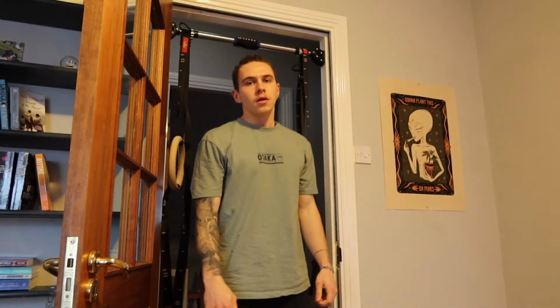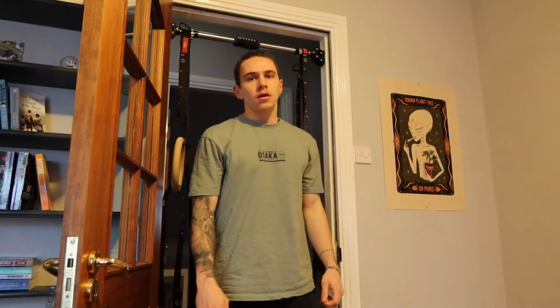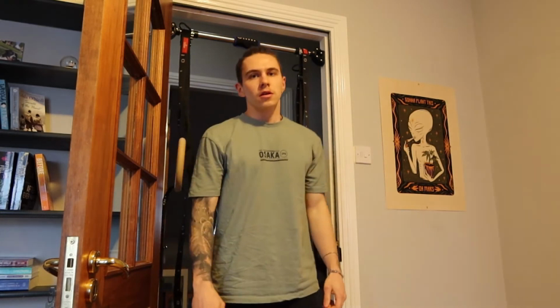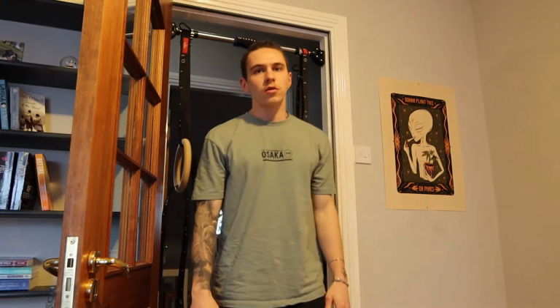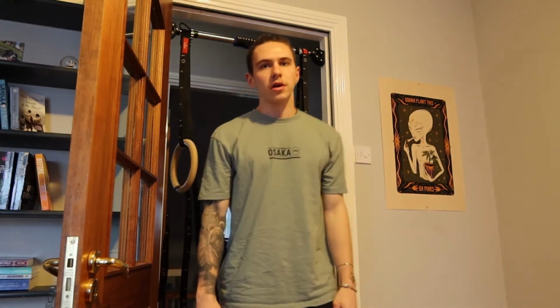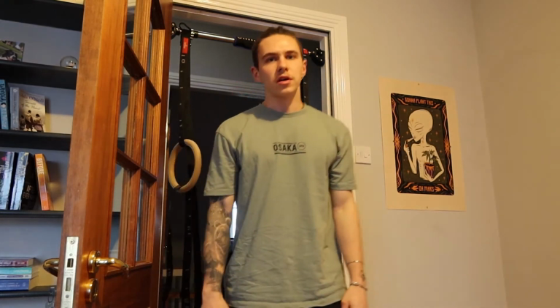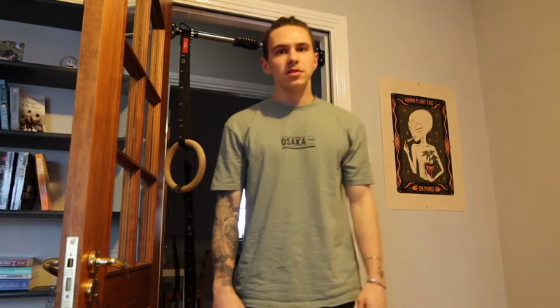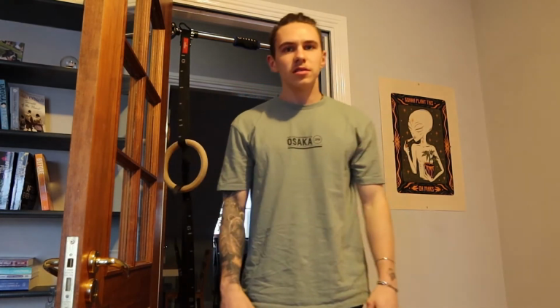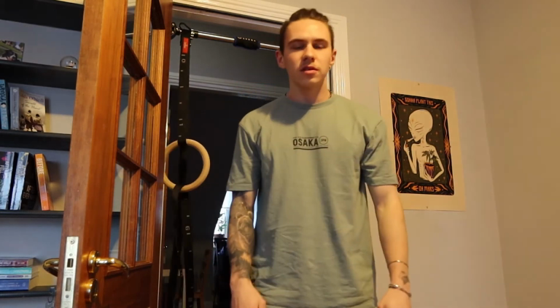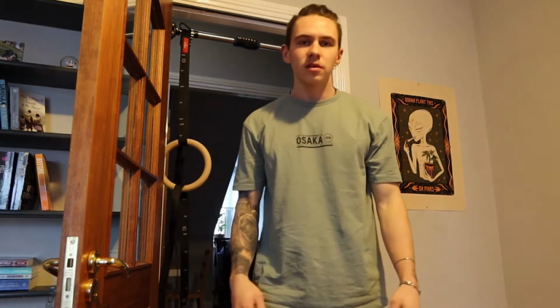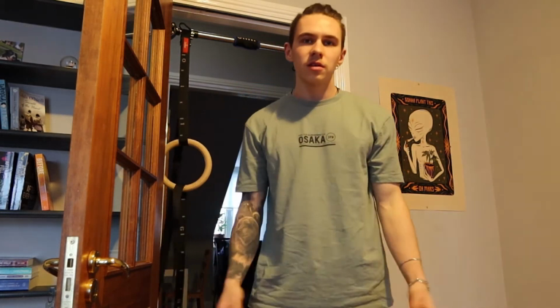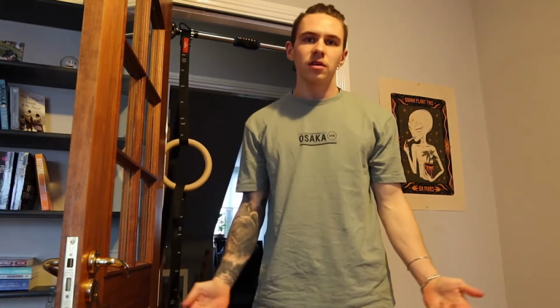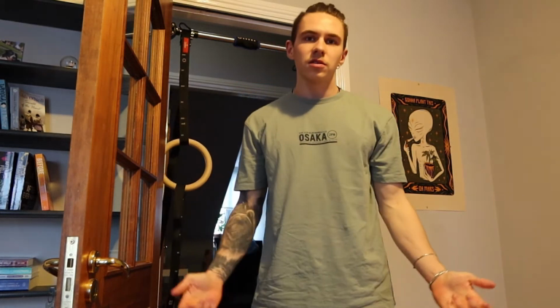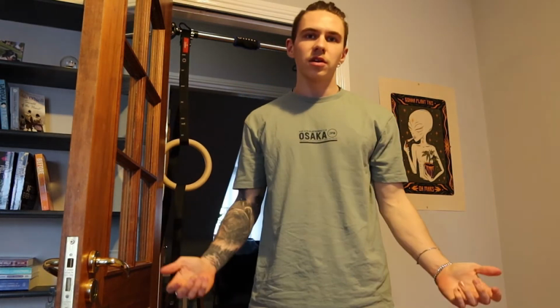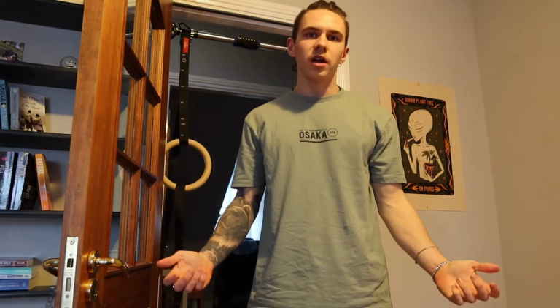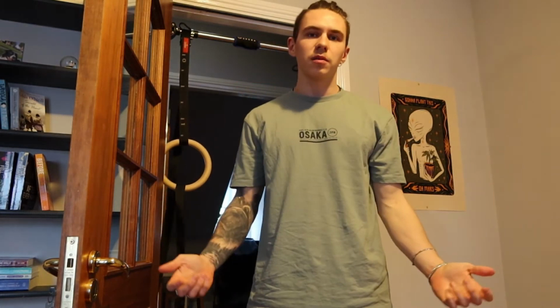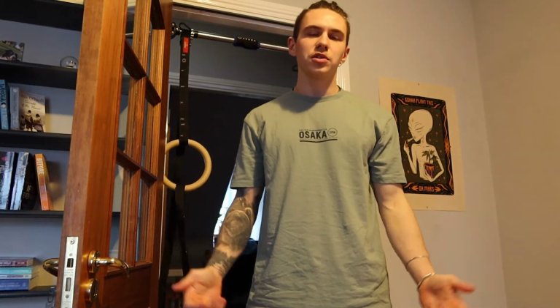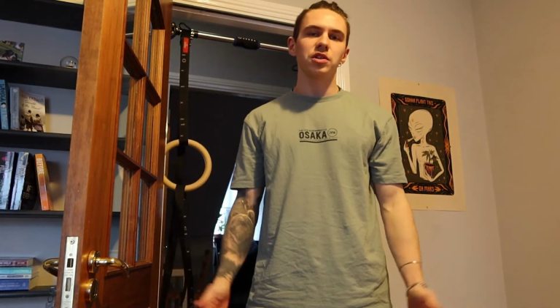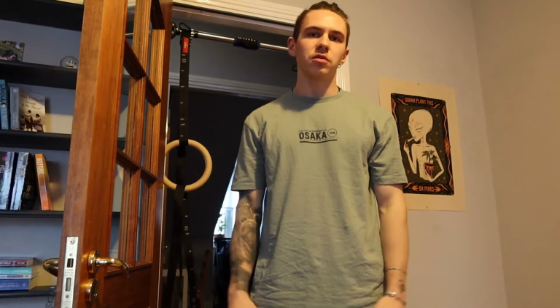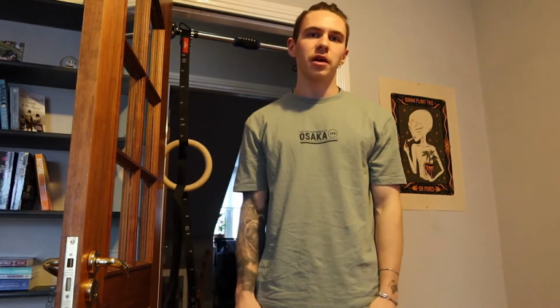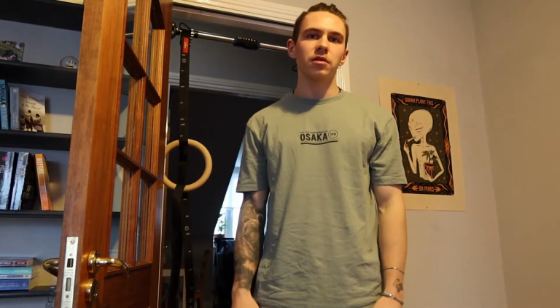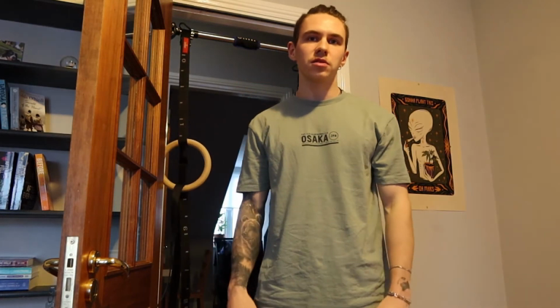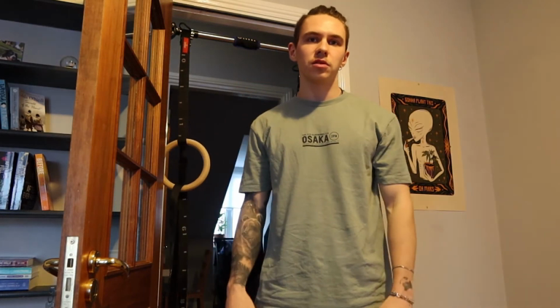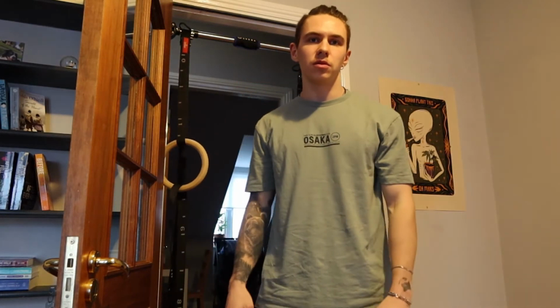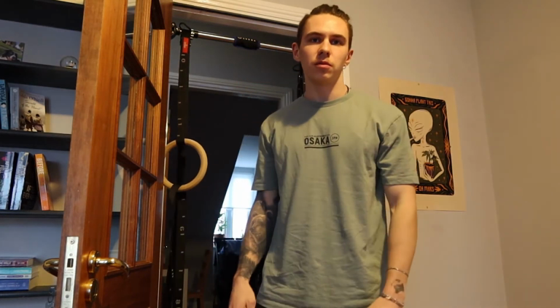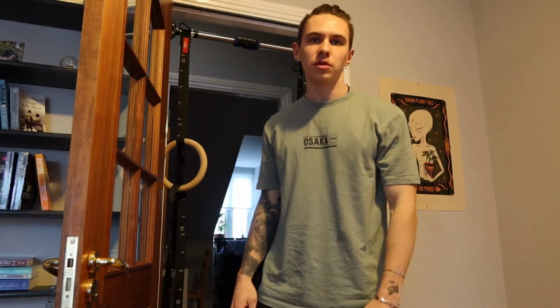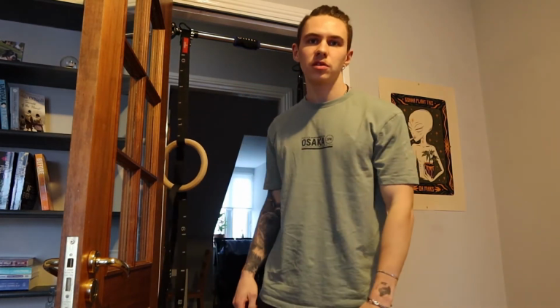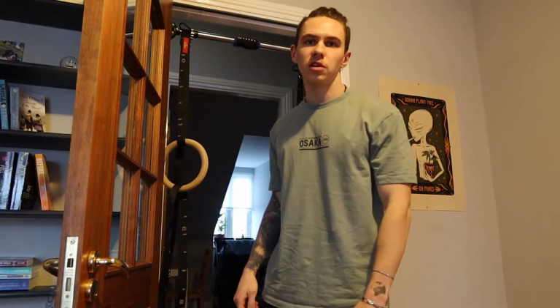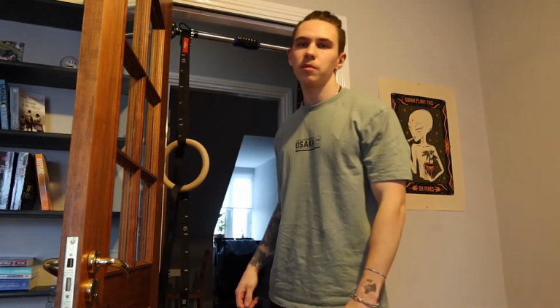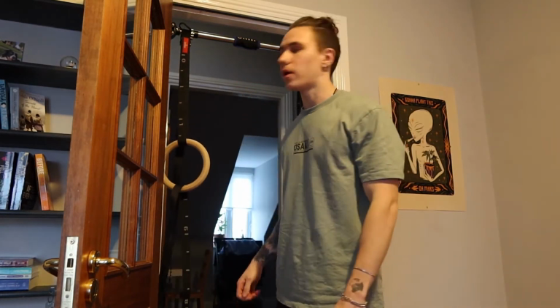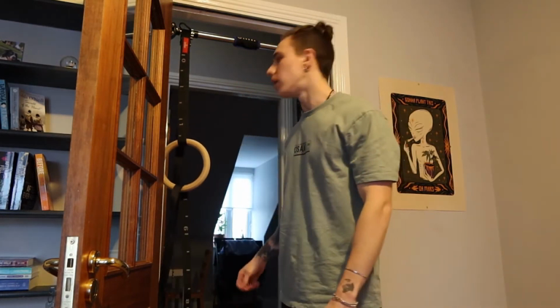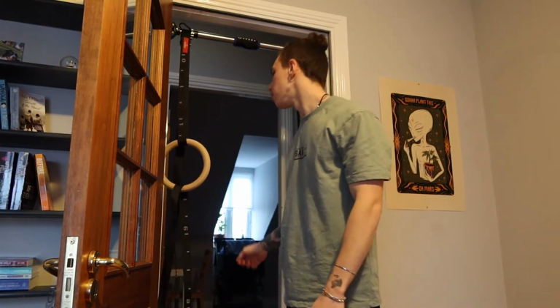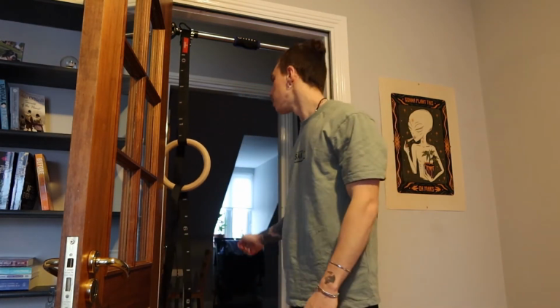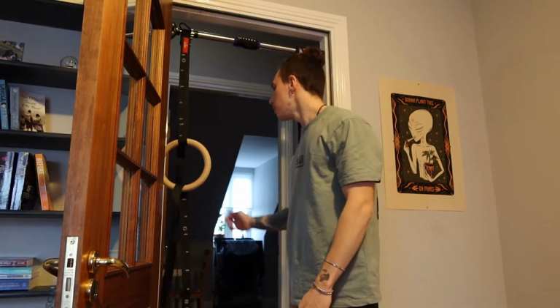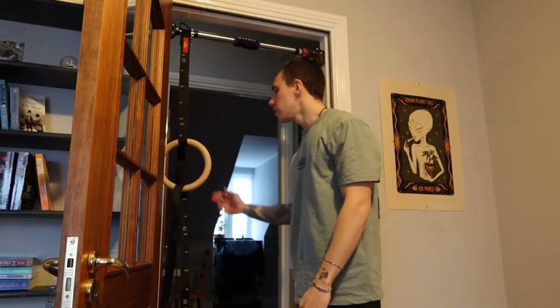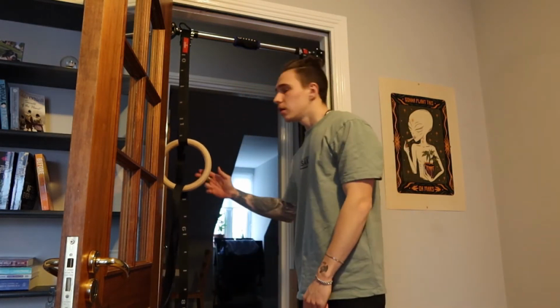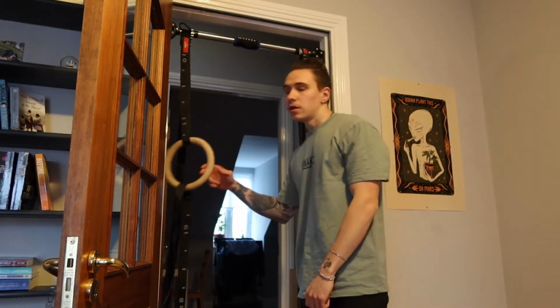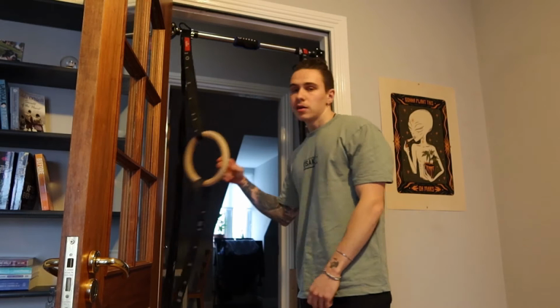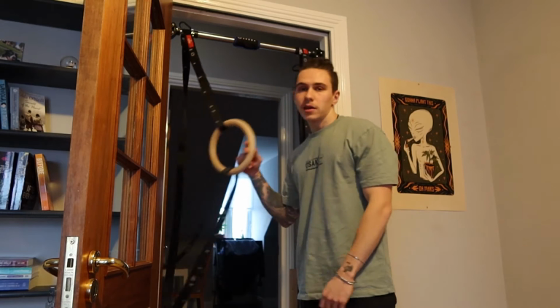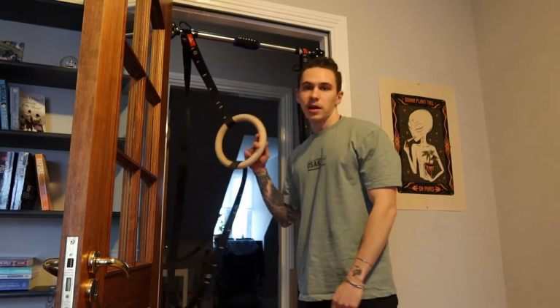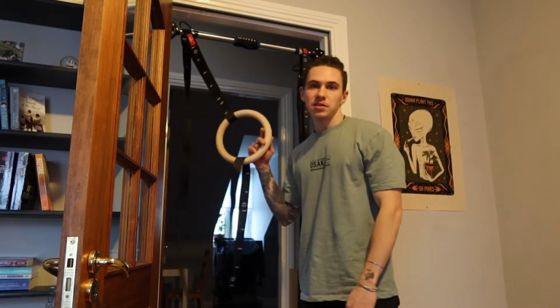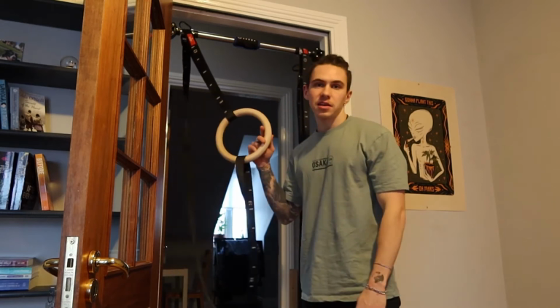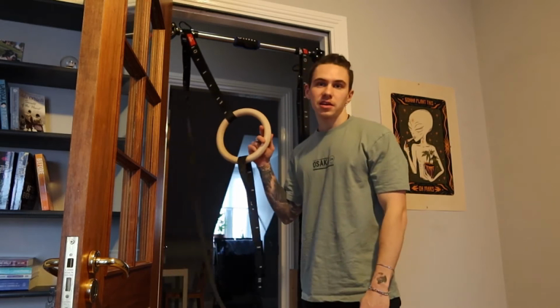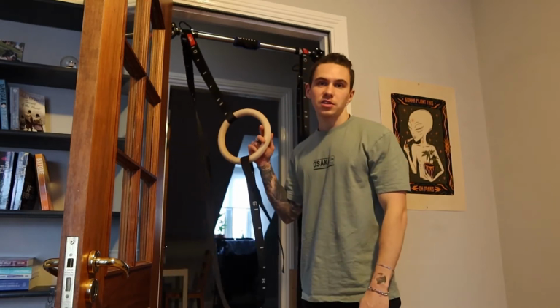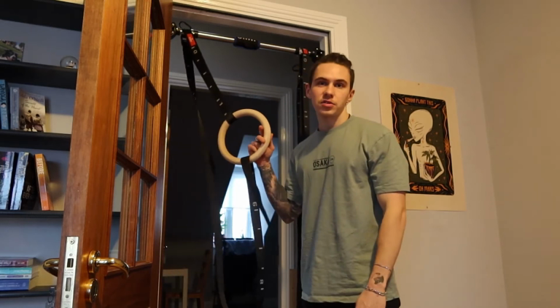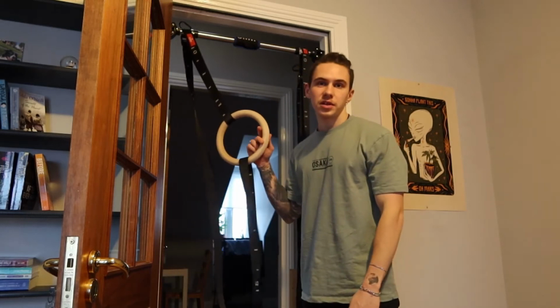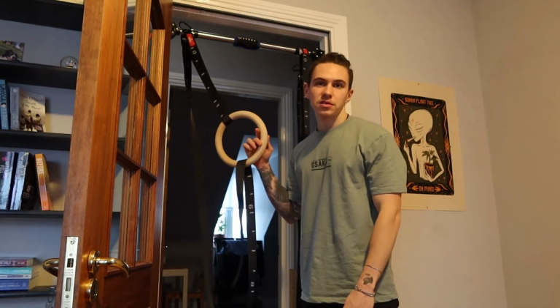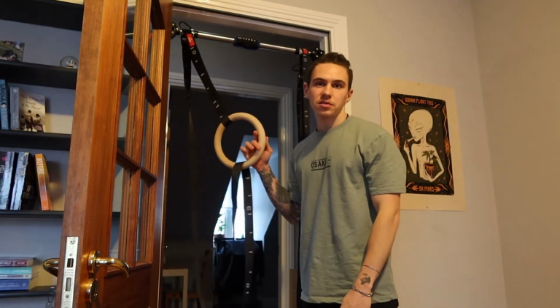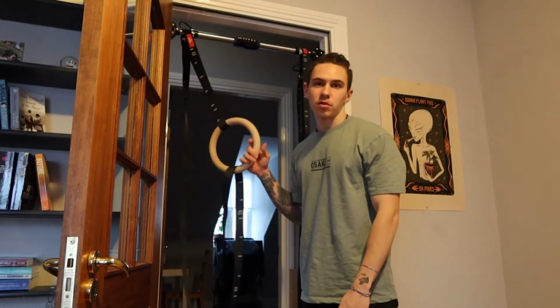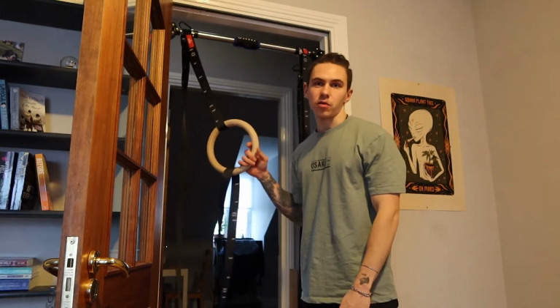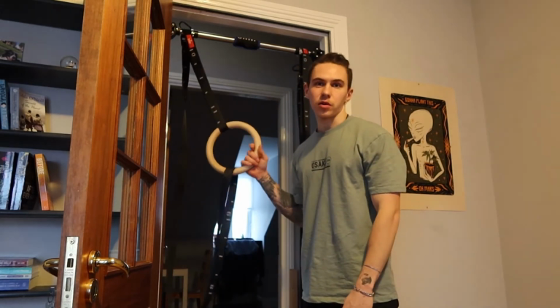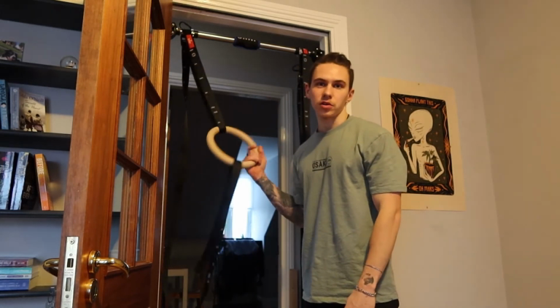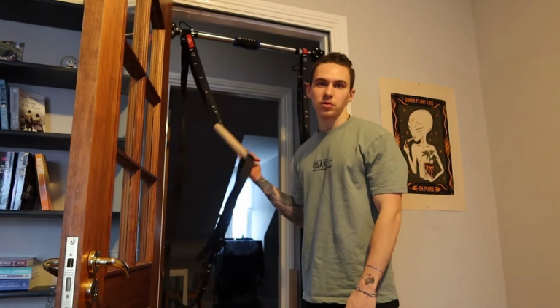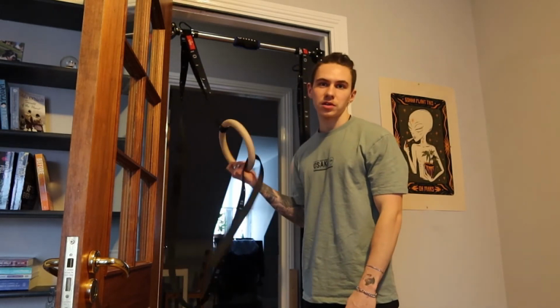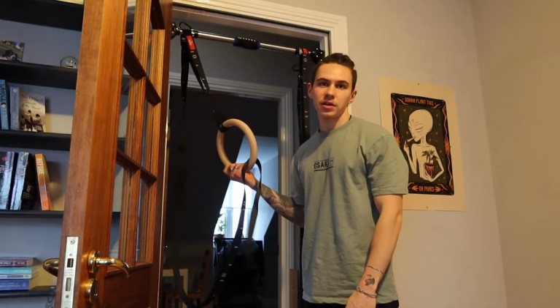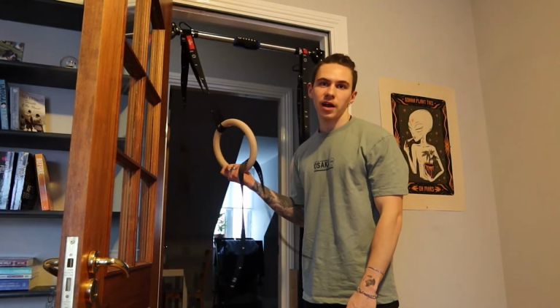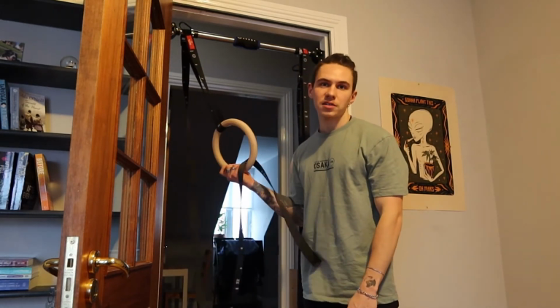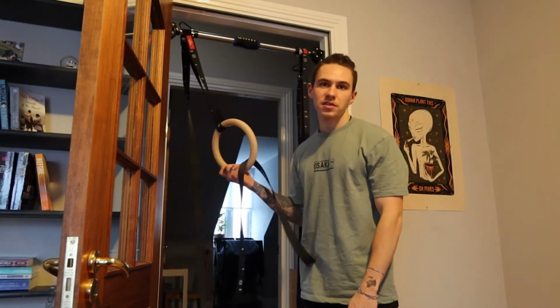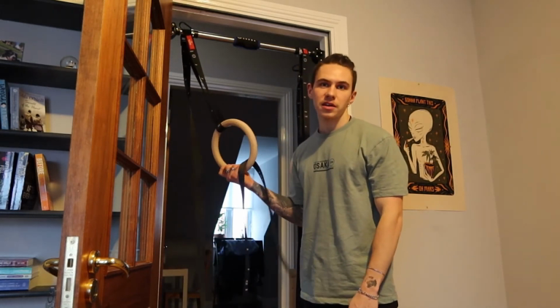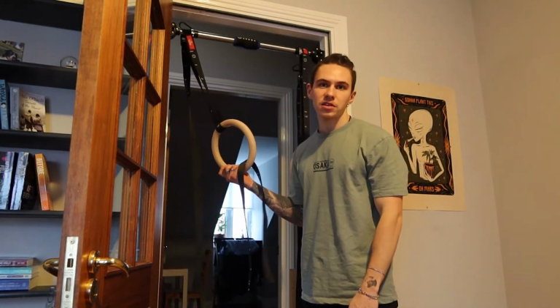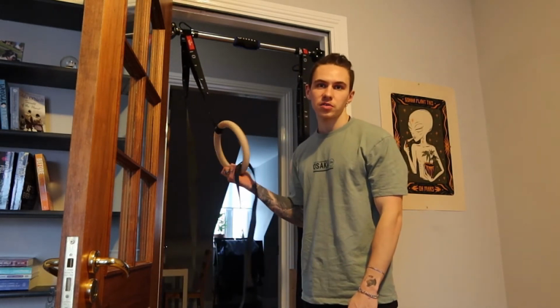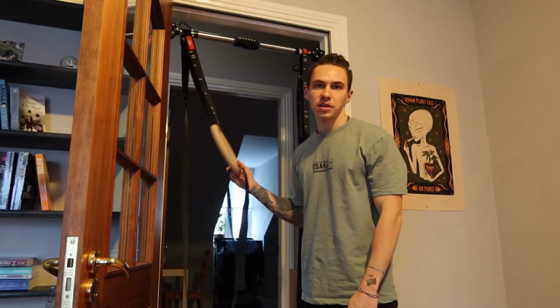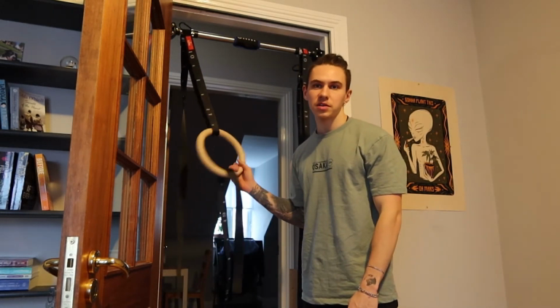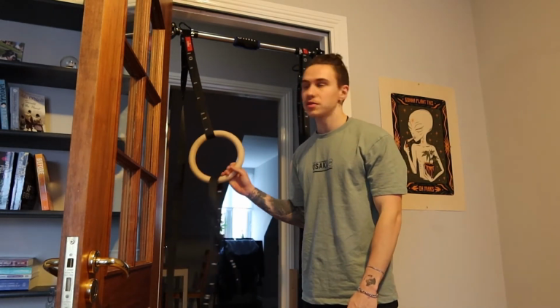Yo guys, today I'll be showing you how to do a muscle up on calisthenics rings.